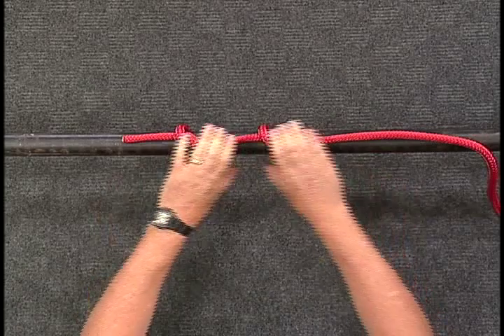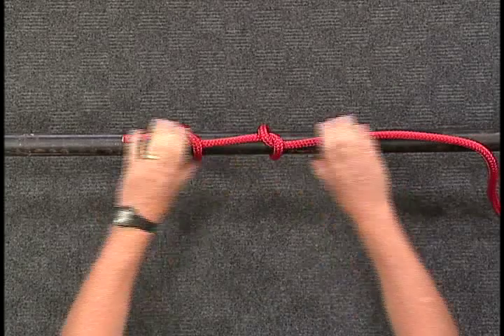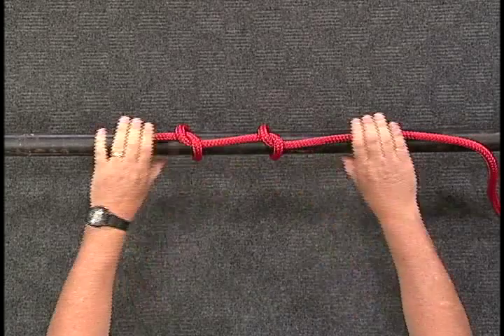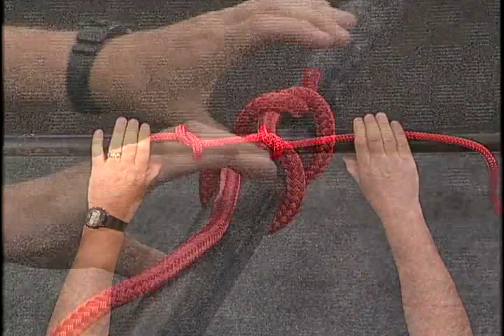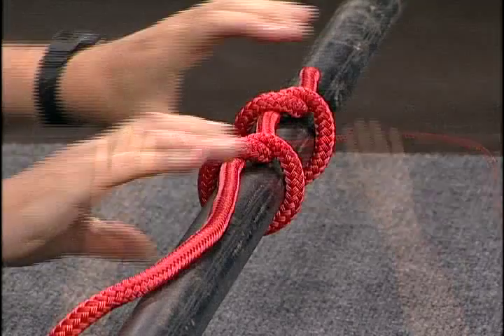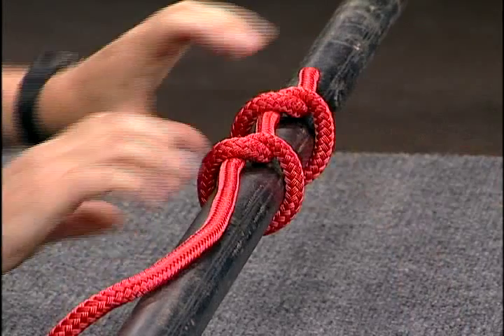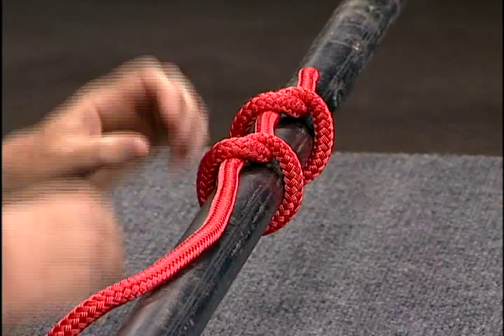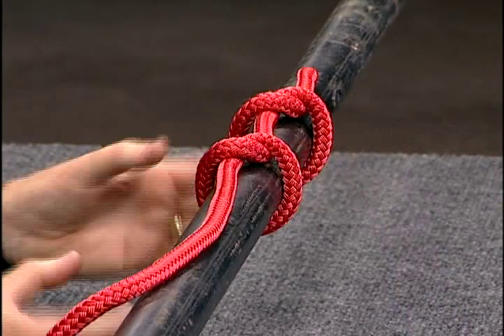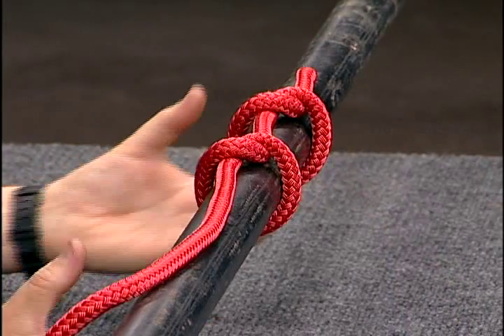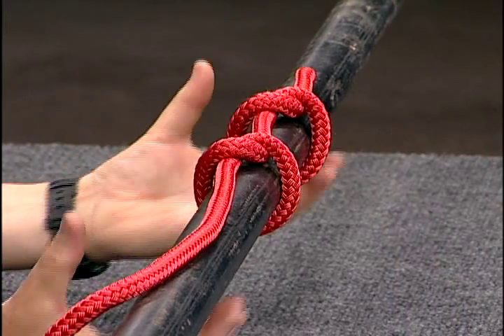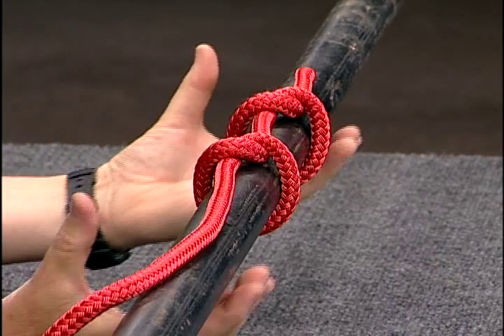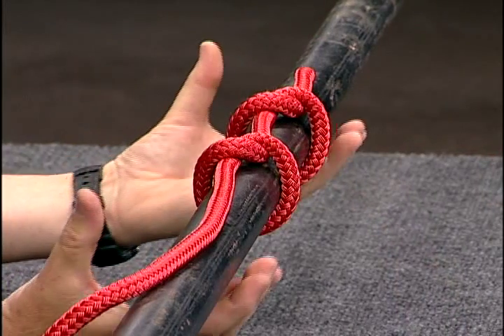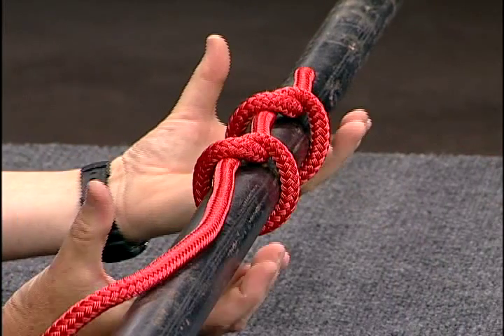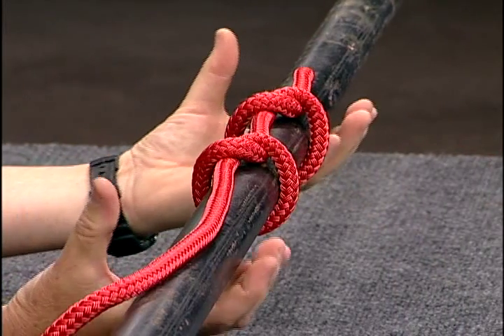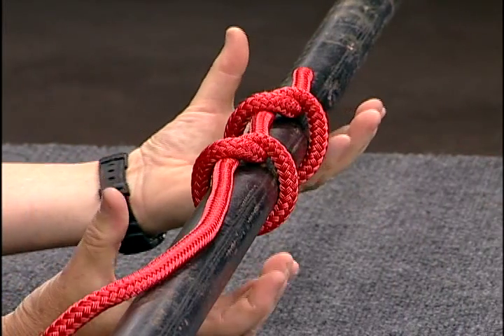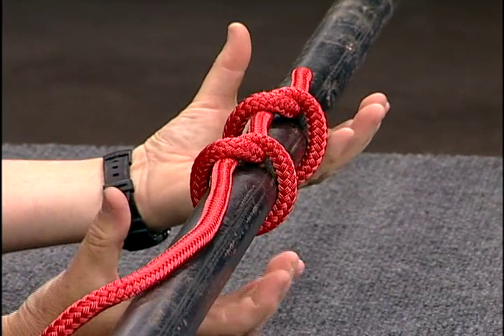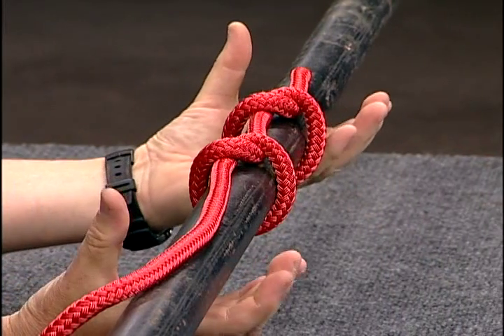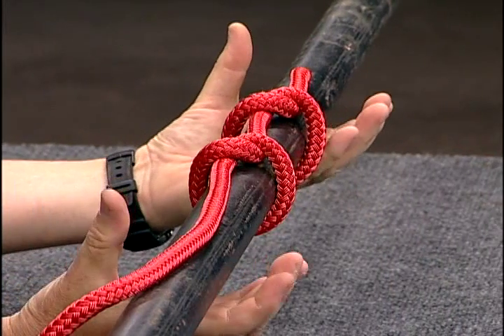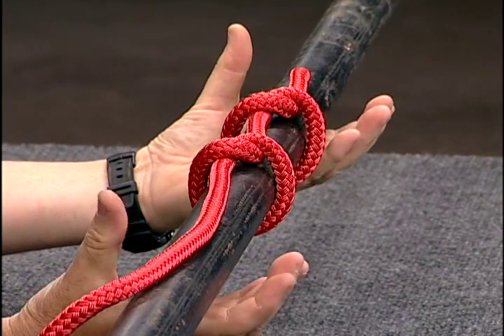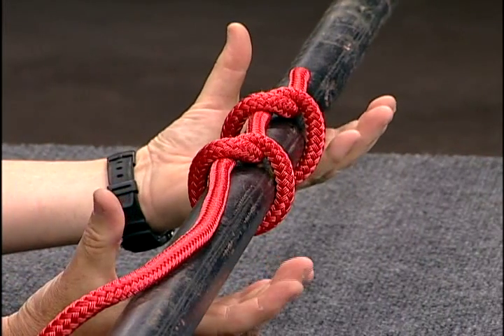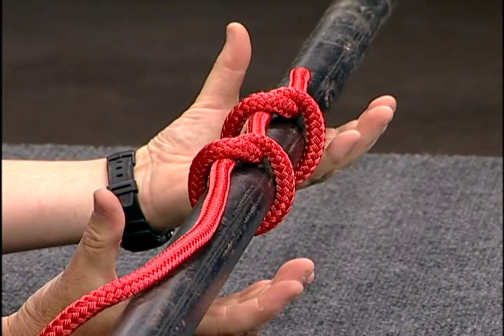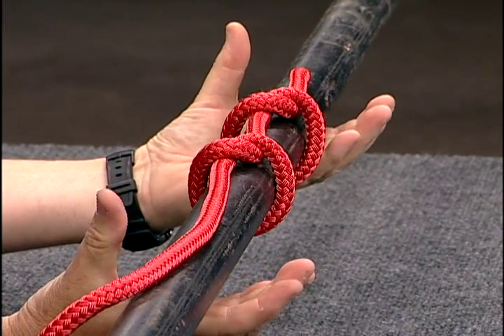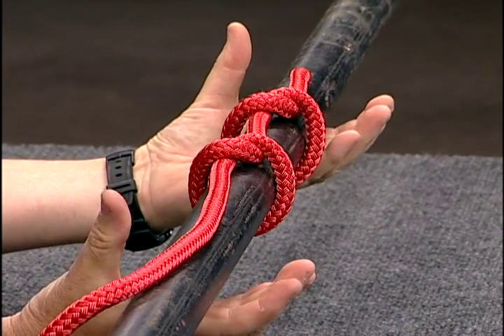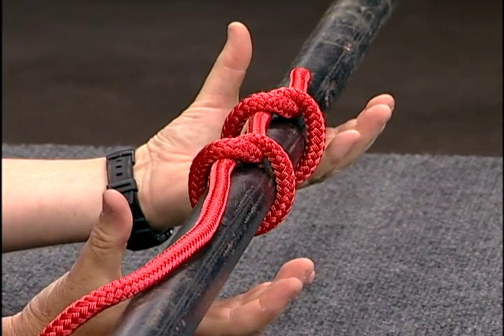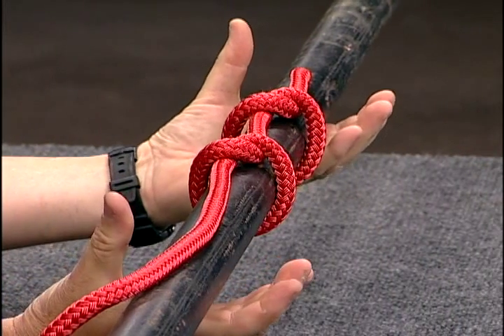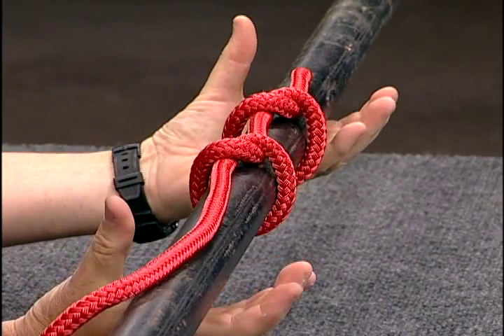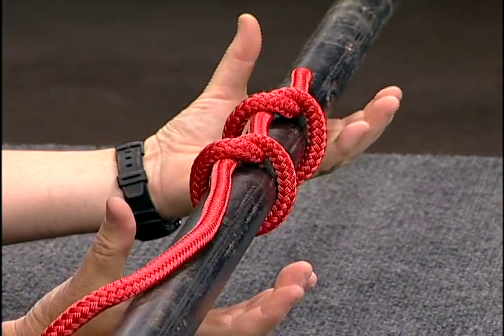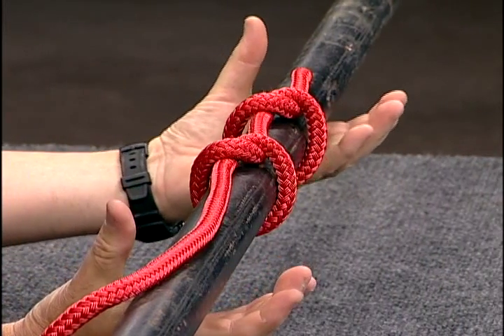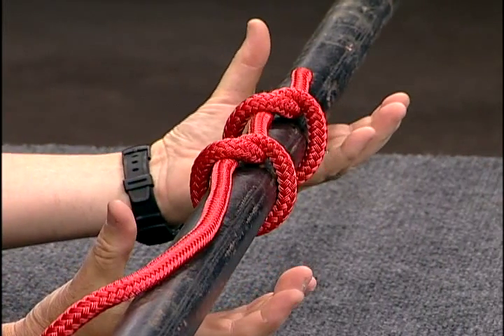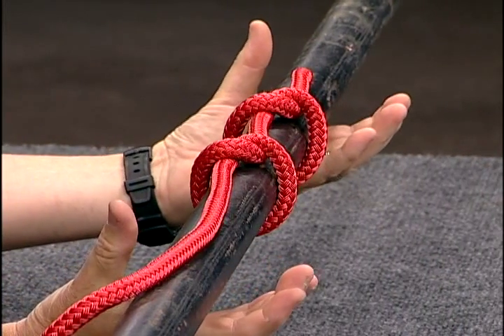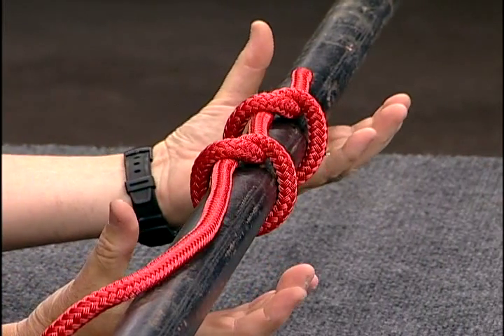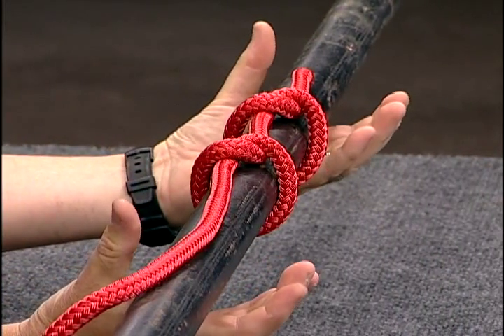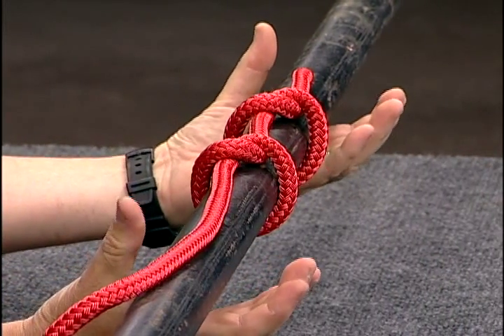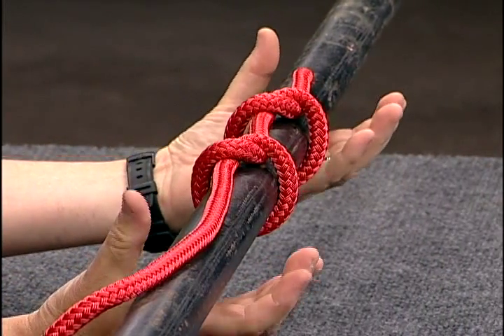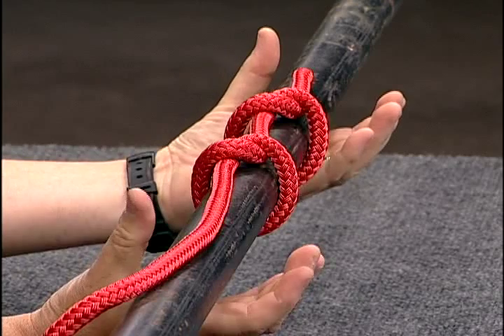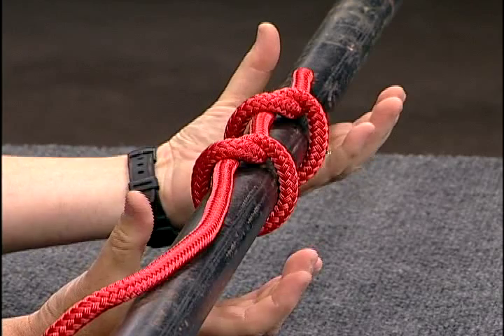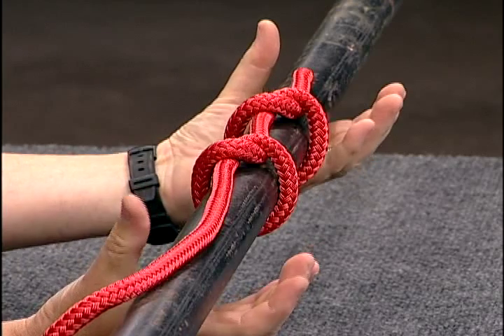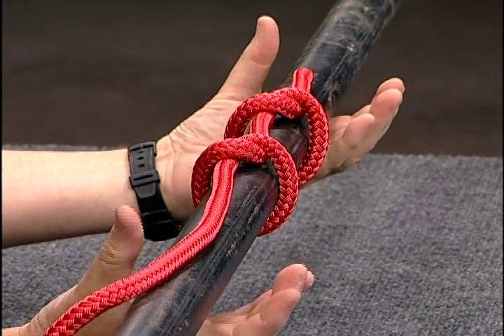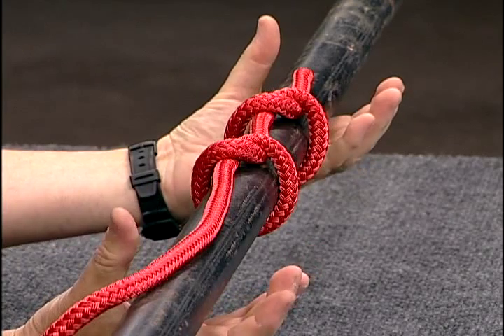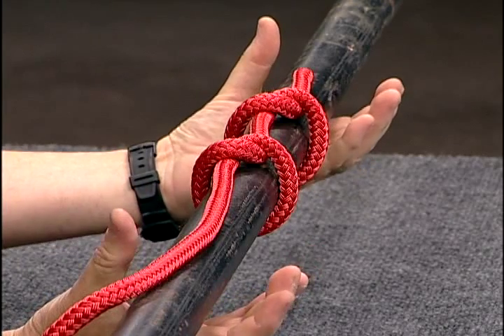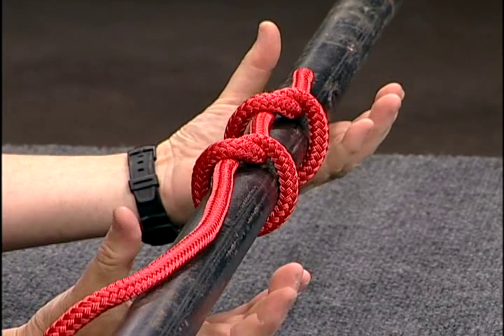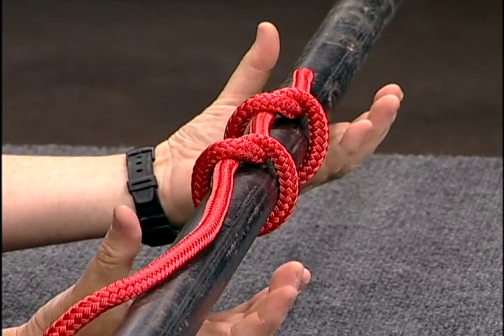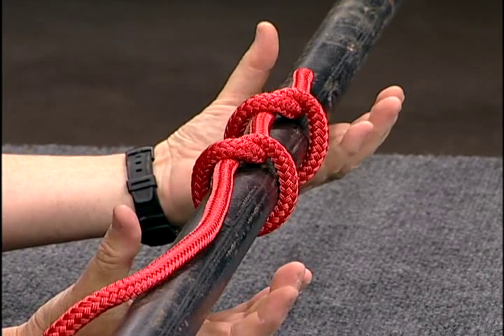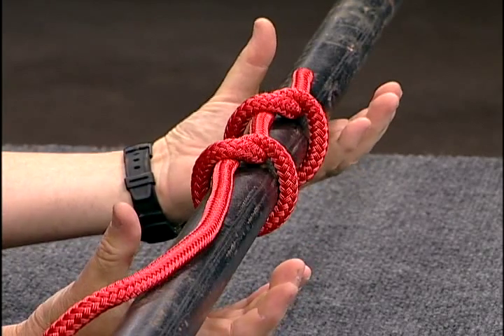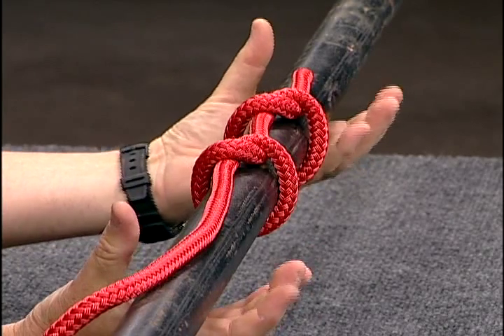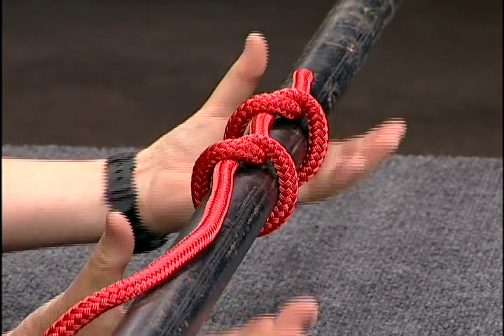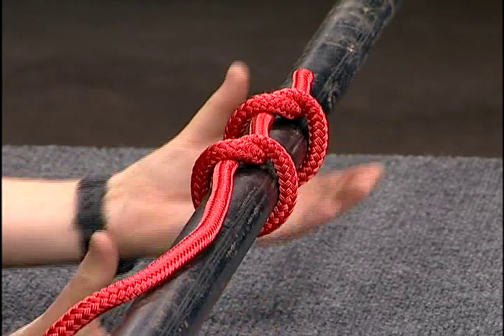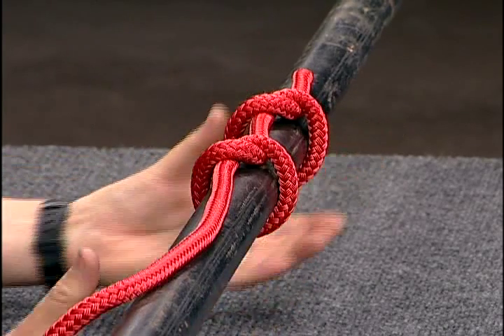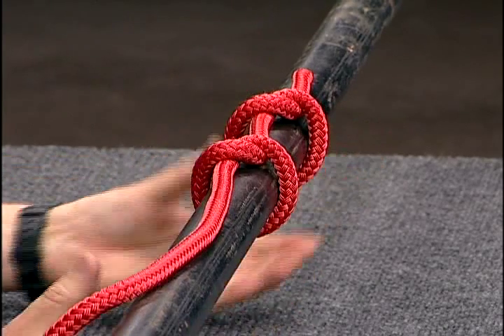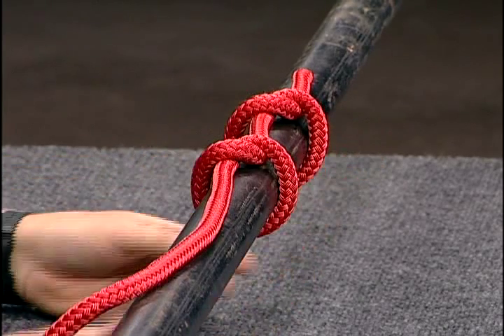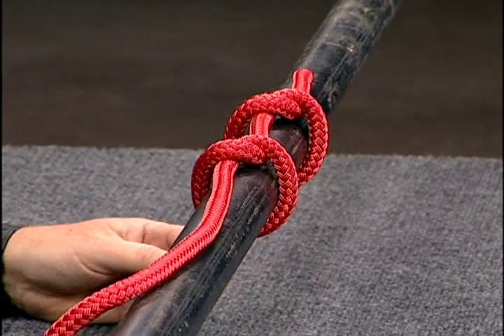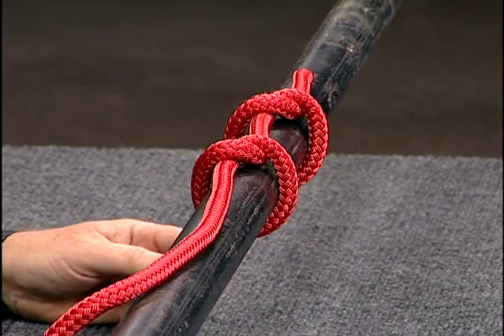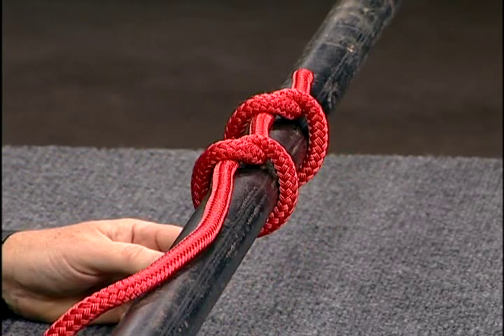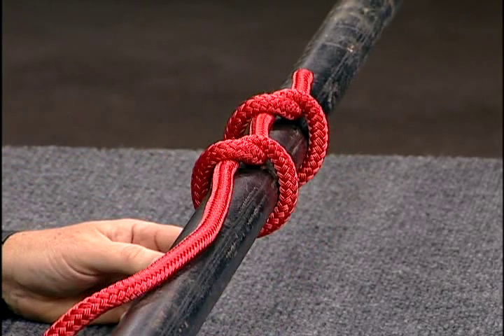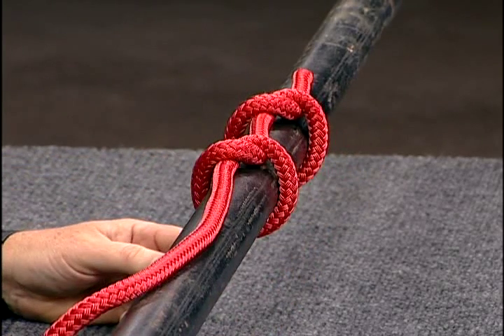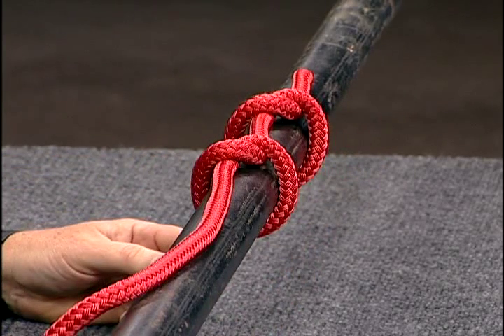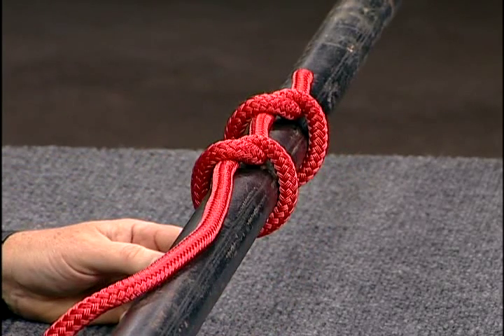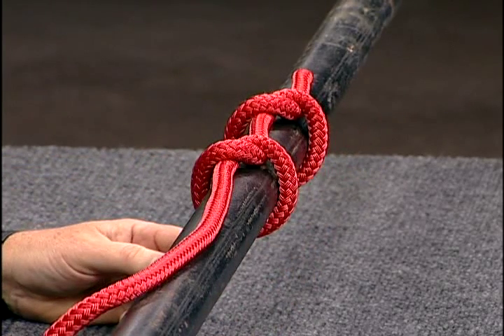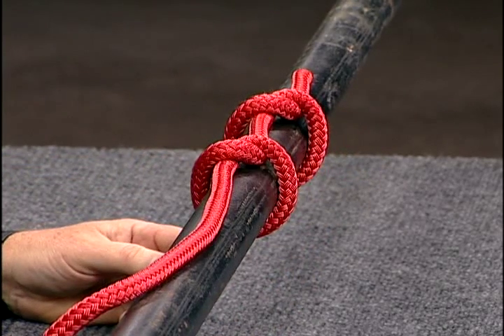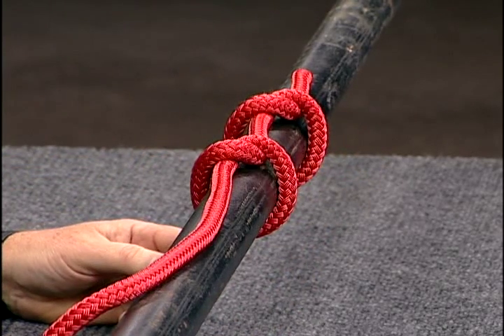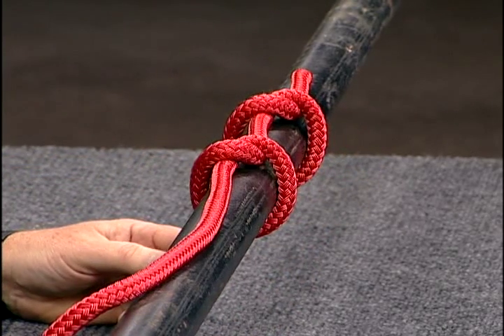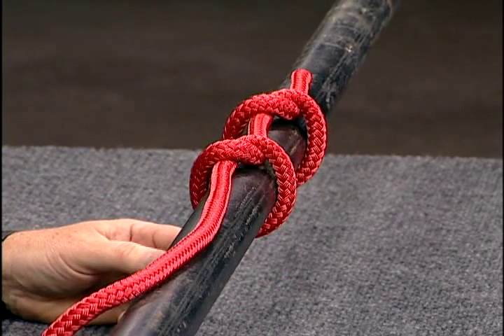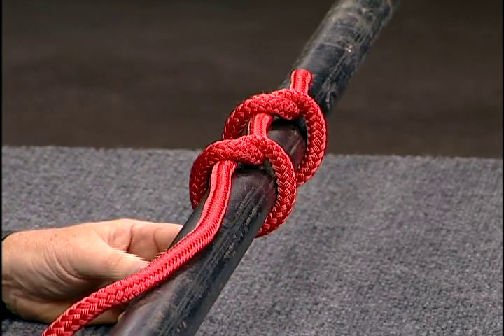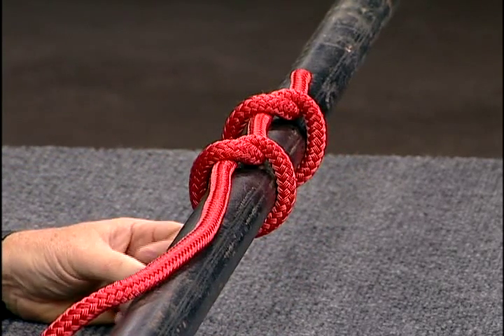Do remember that one knot by itself is rather useless, but used together as a marling hitch there are many applications.